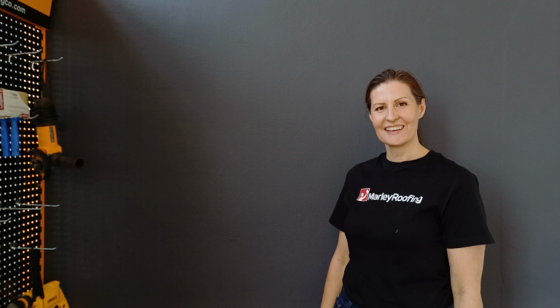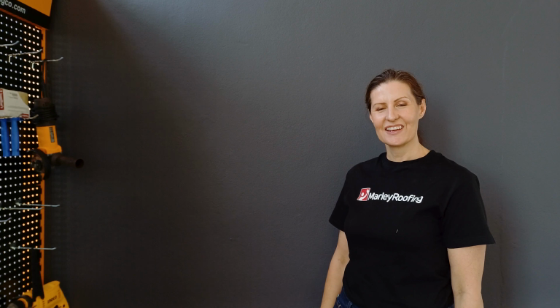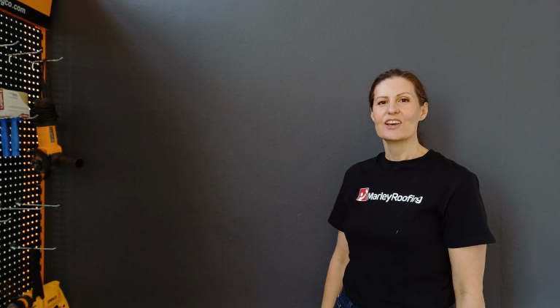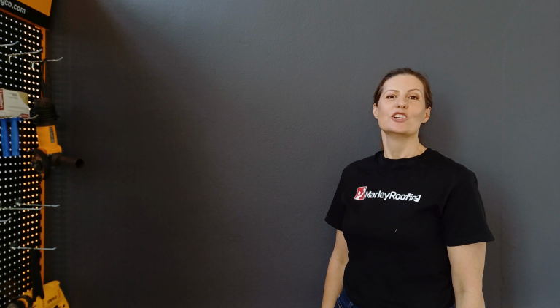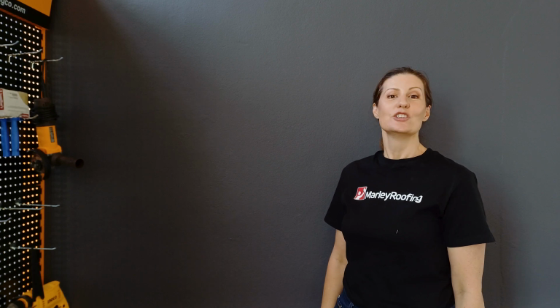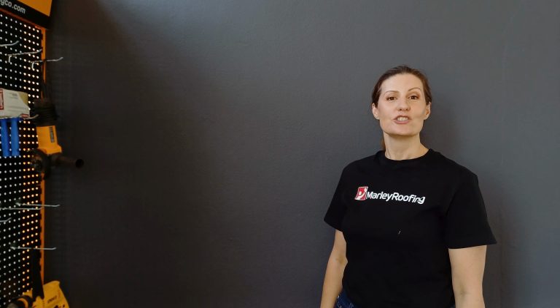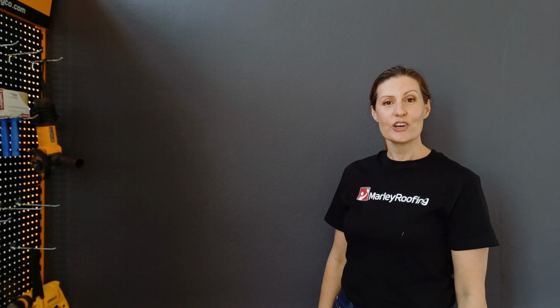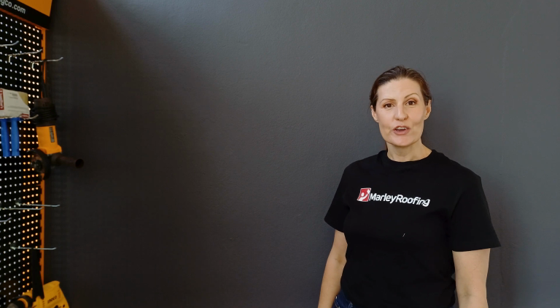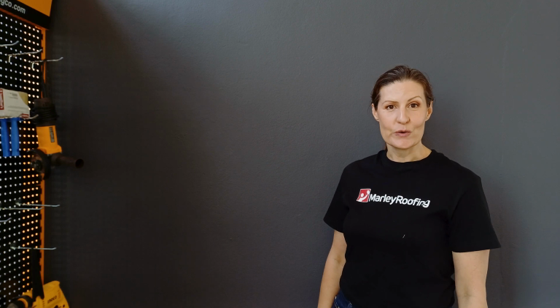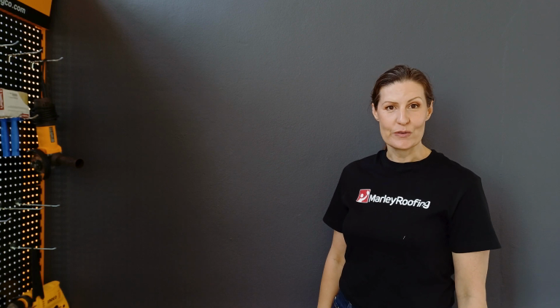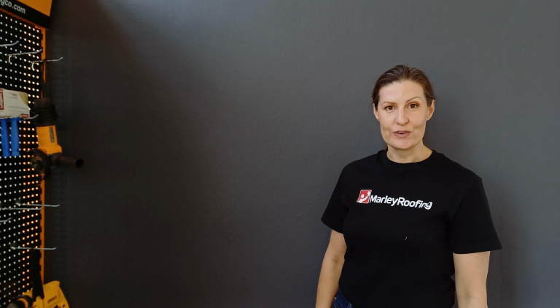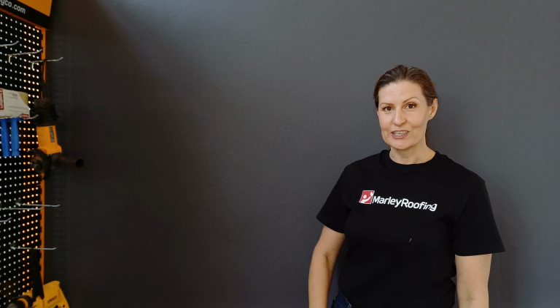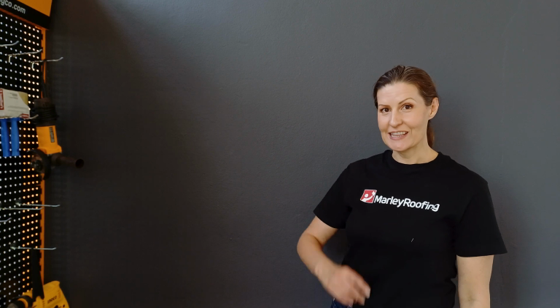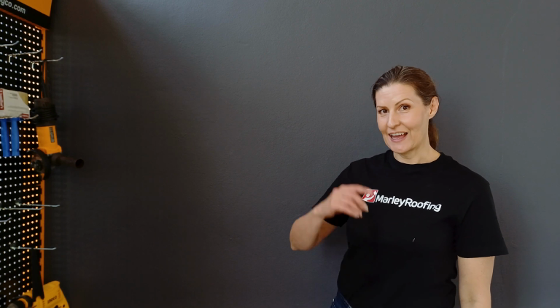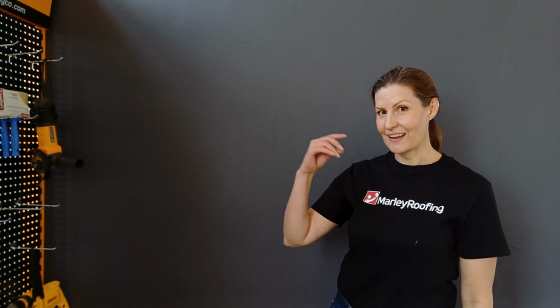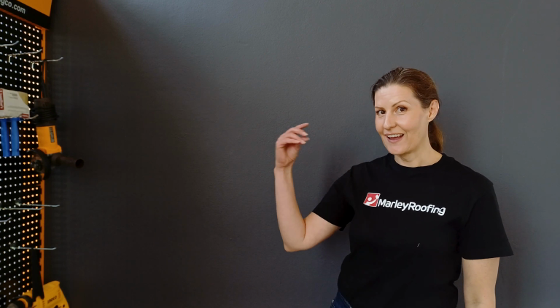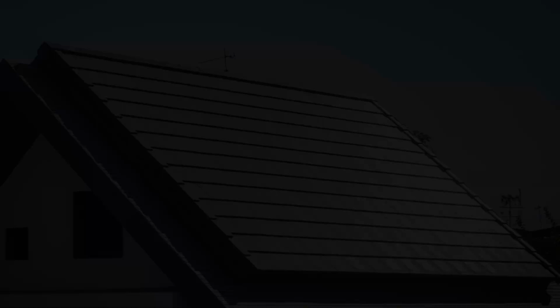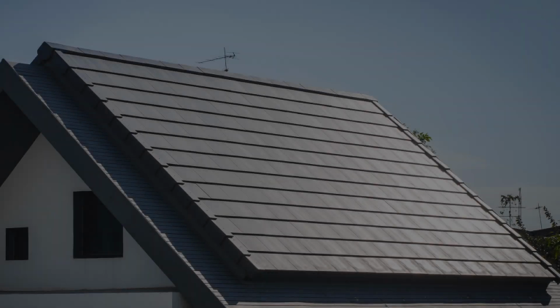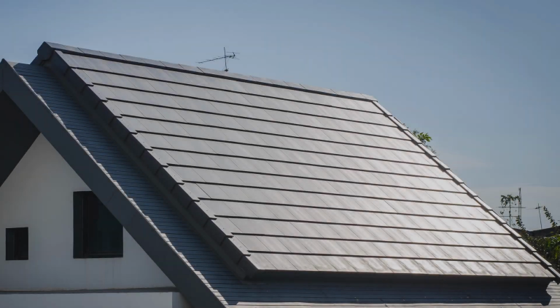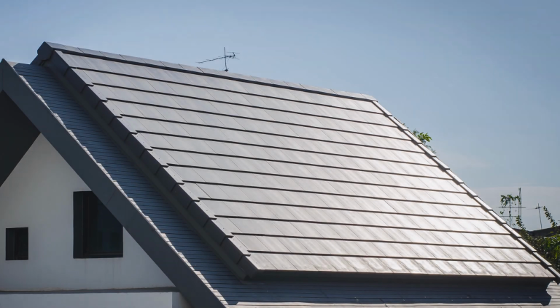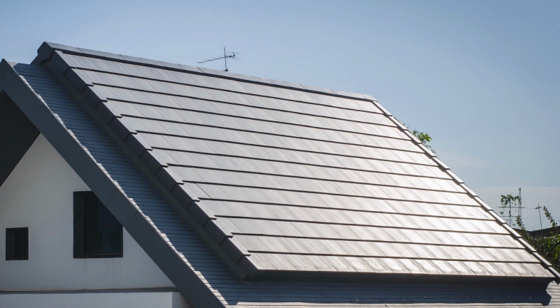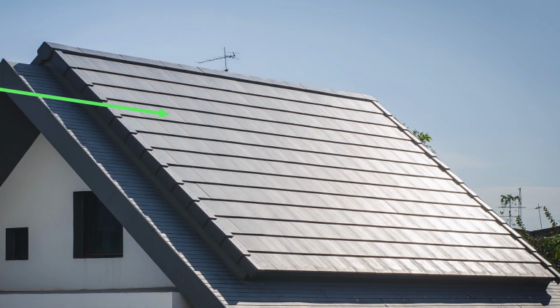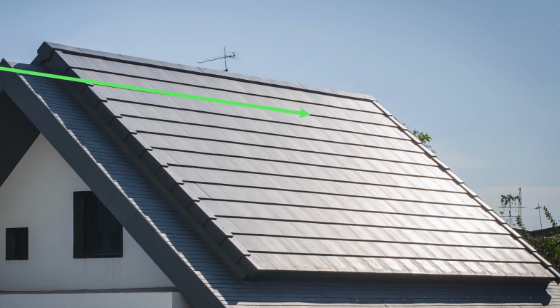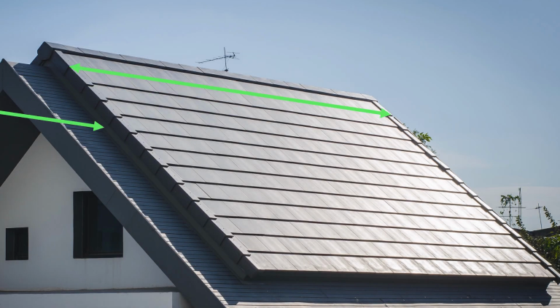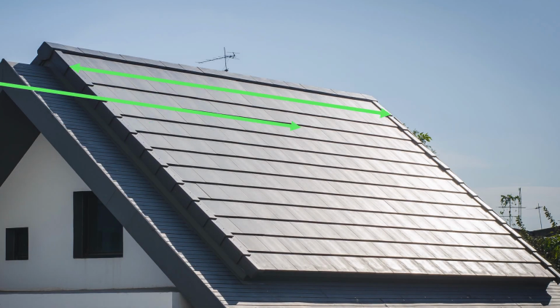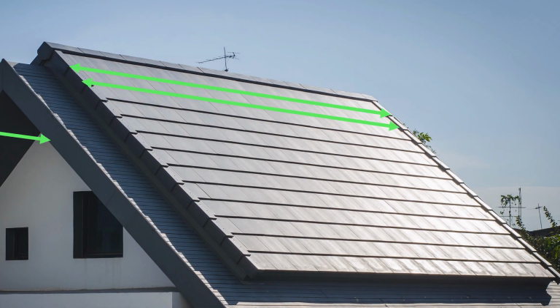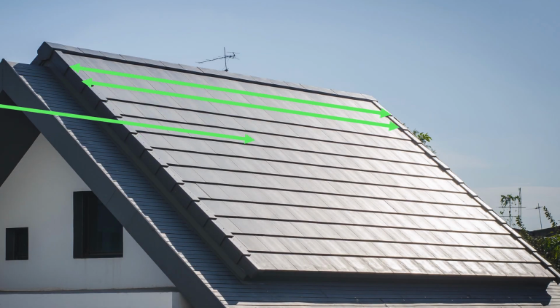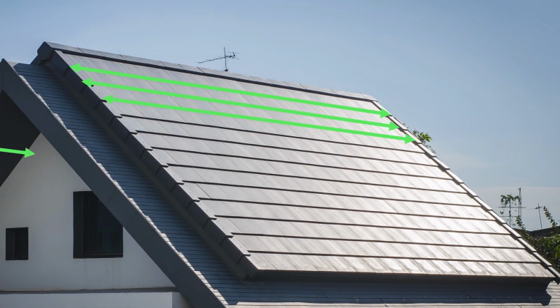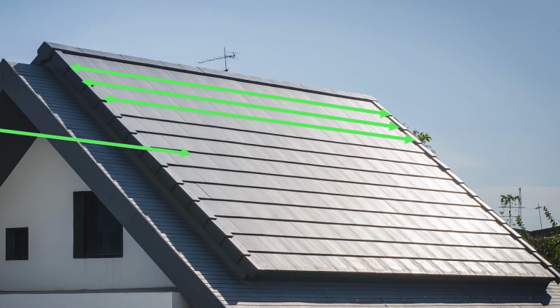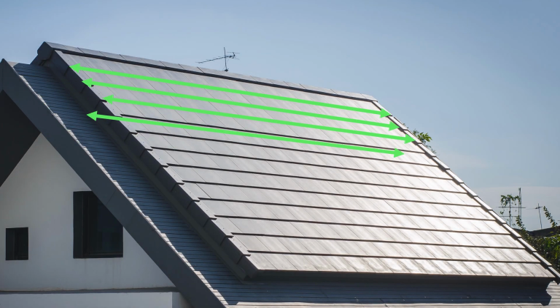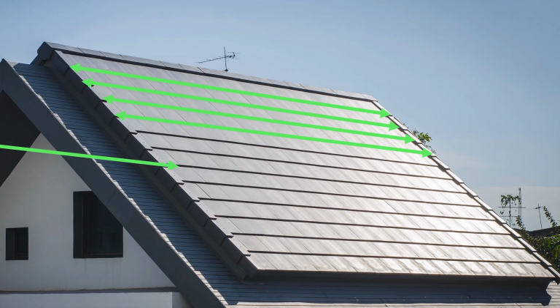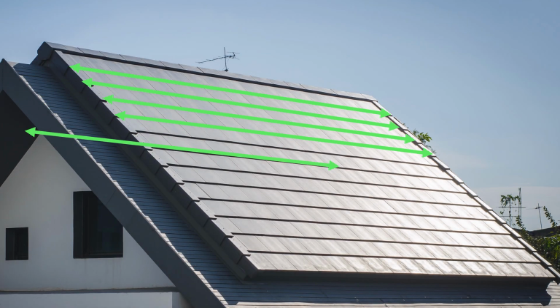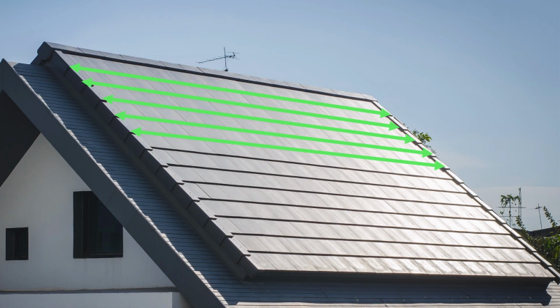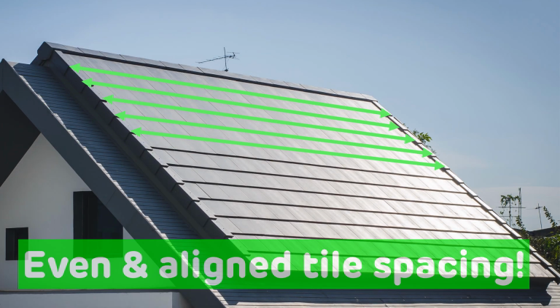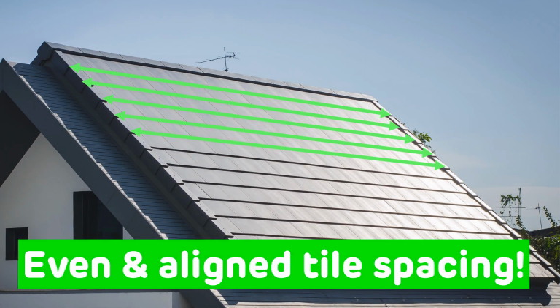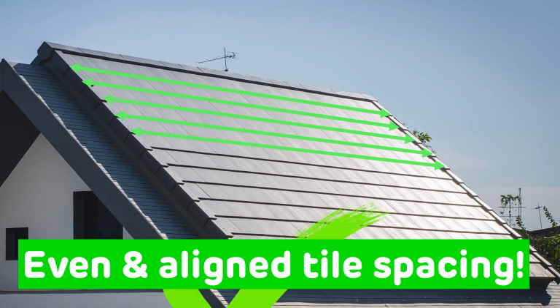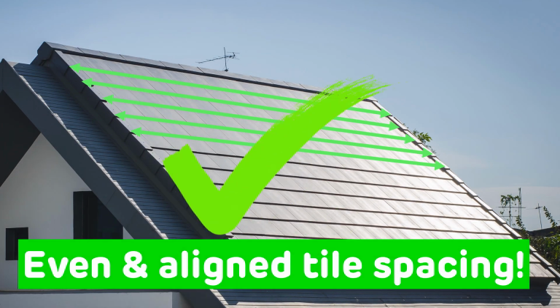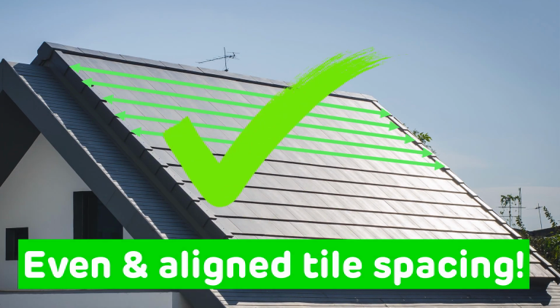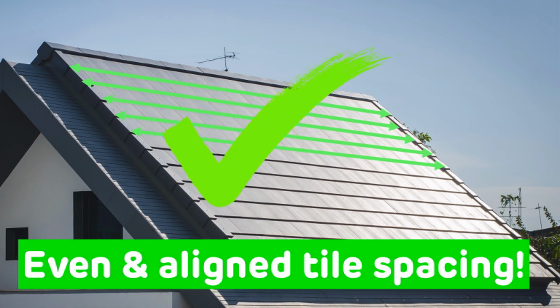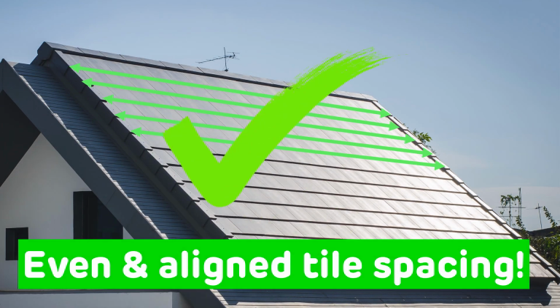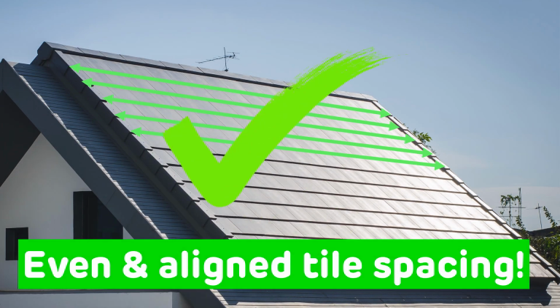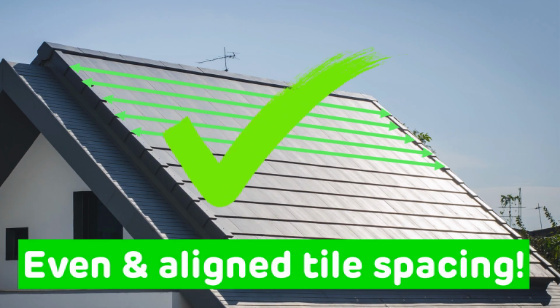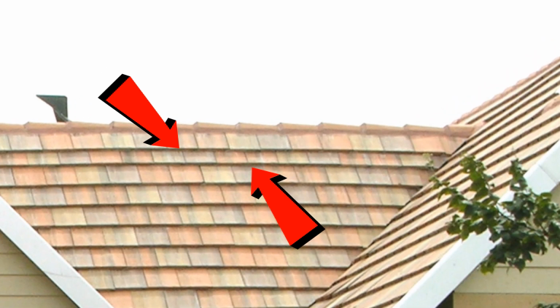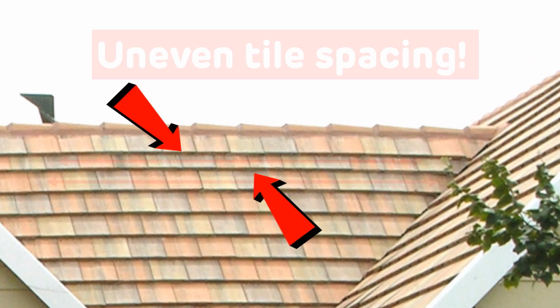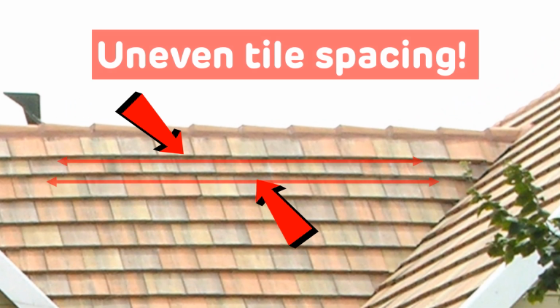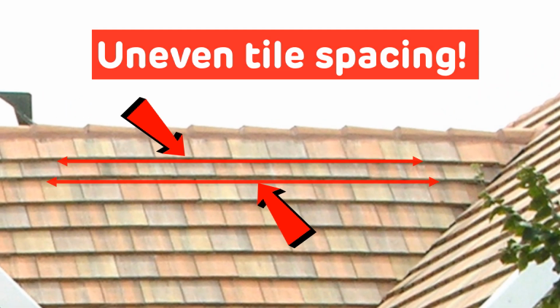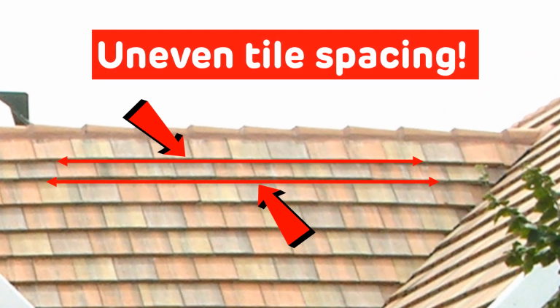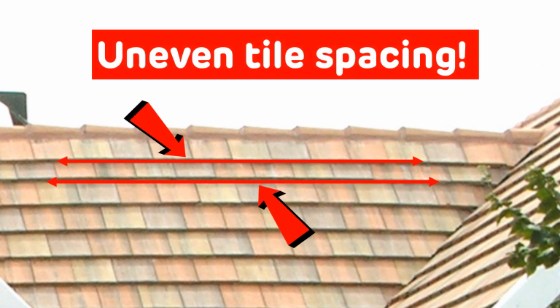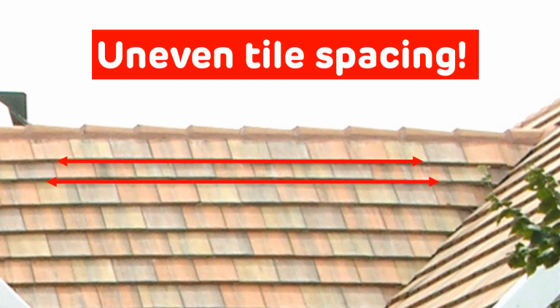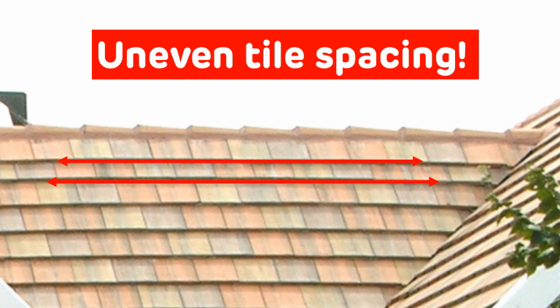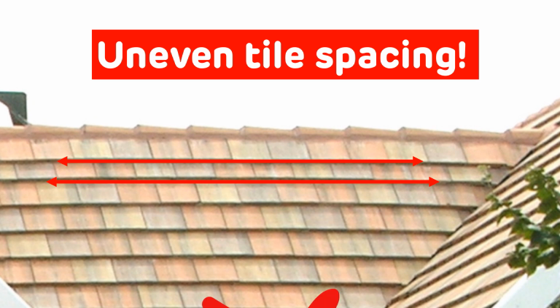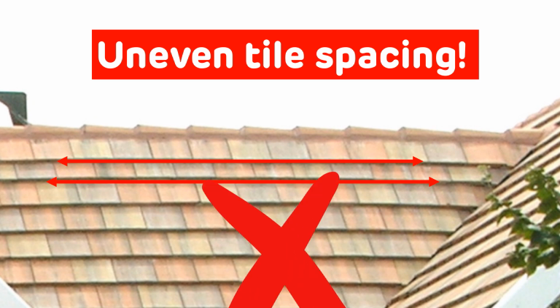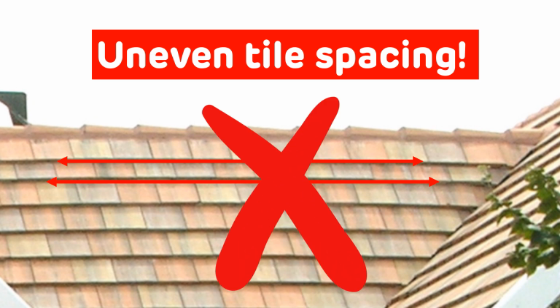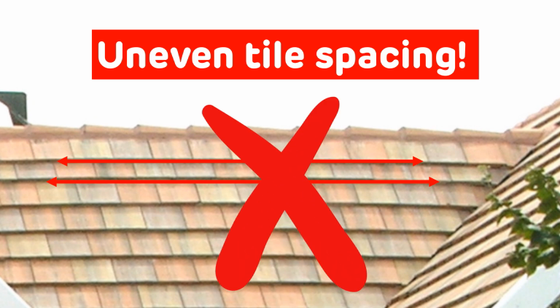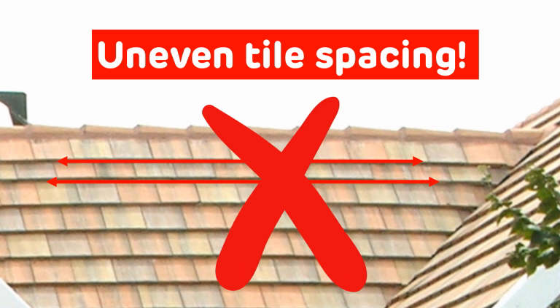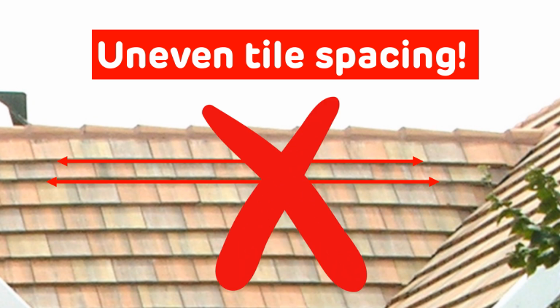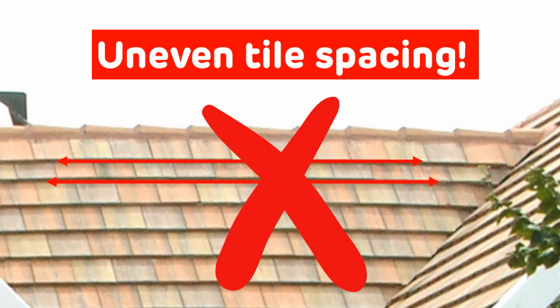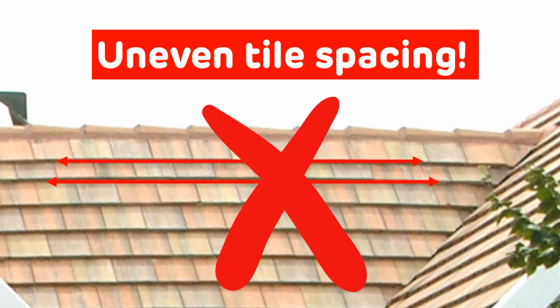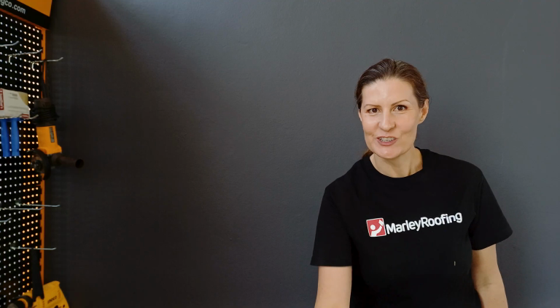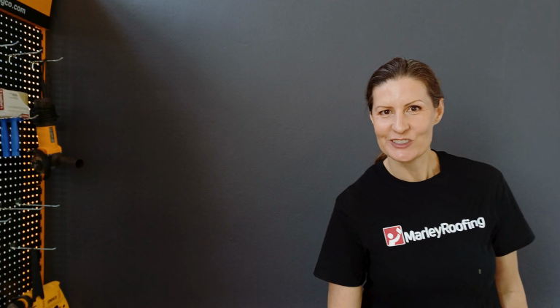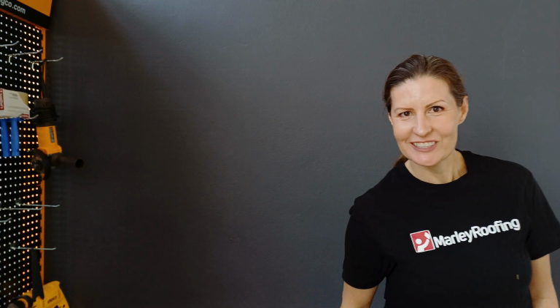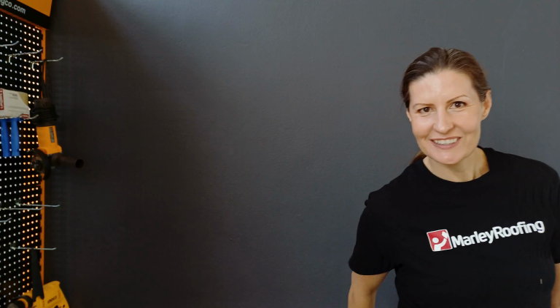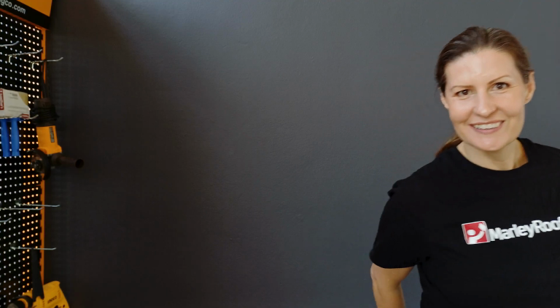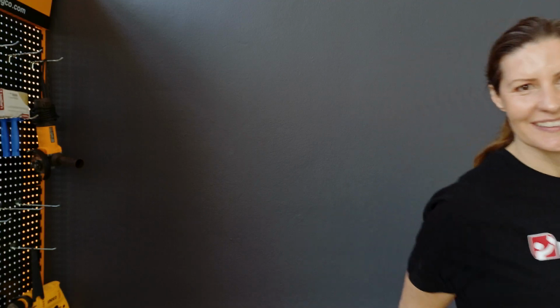To ensure your roof looks like this and not this, stay tuned.